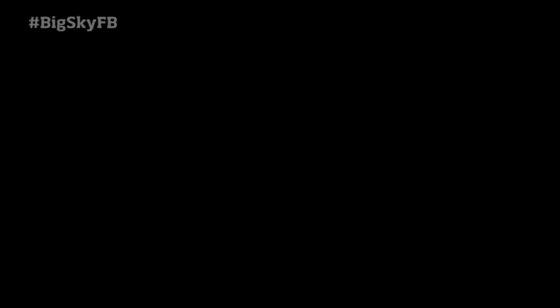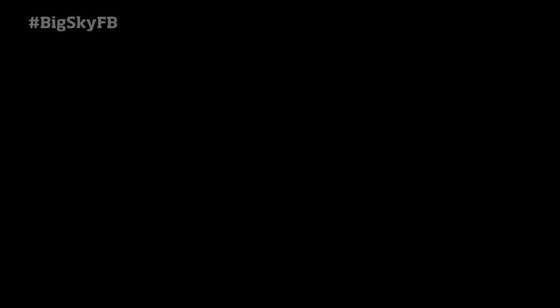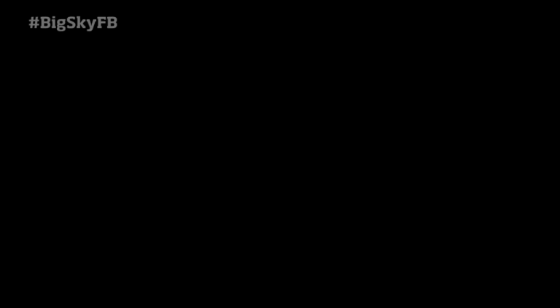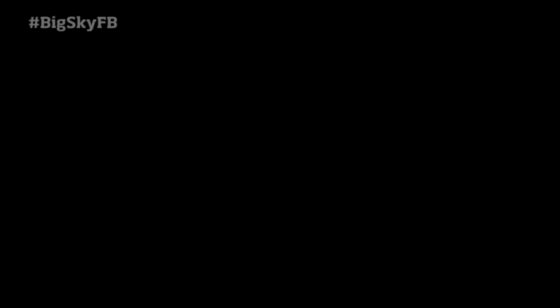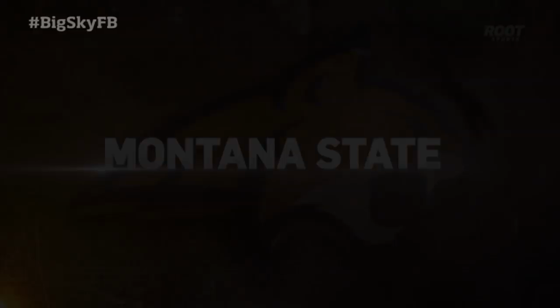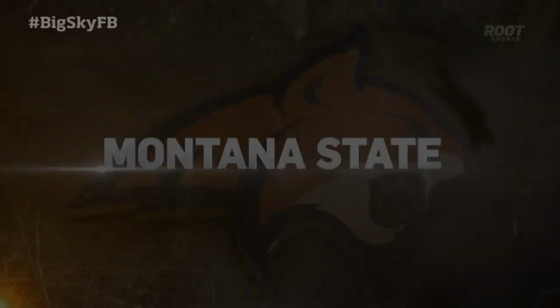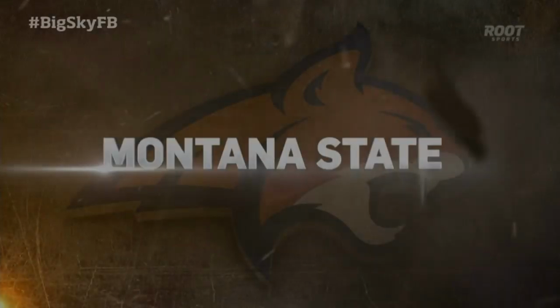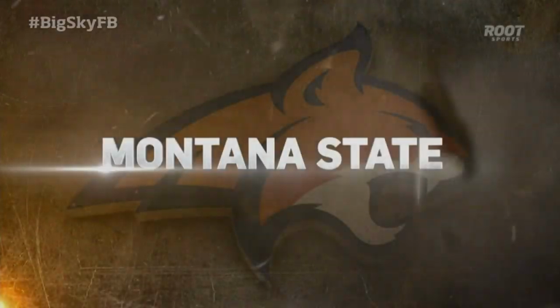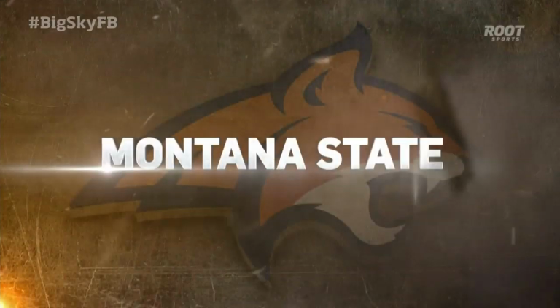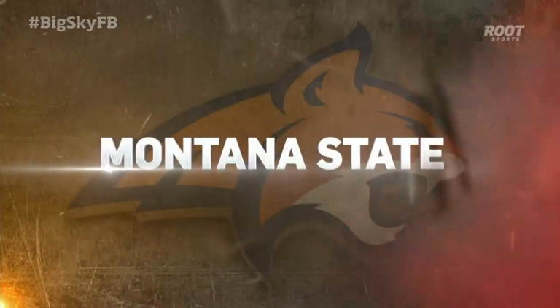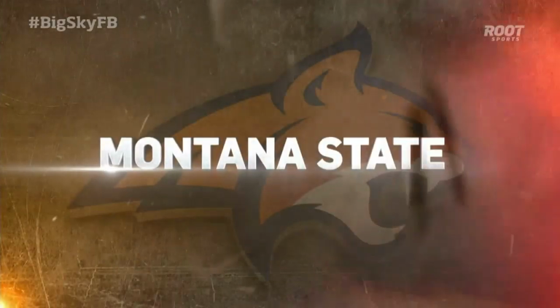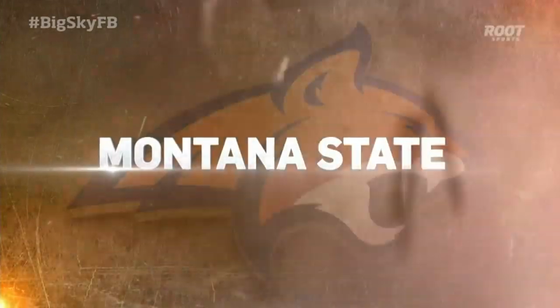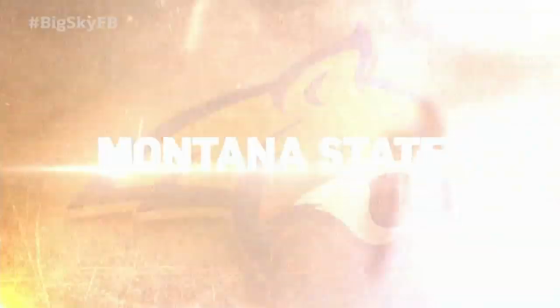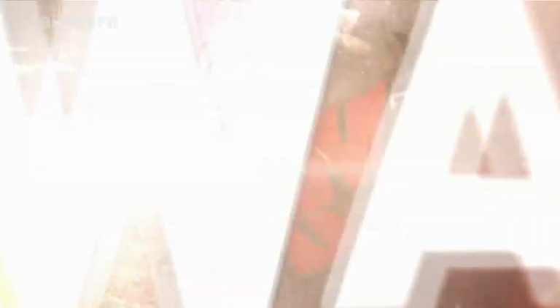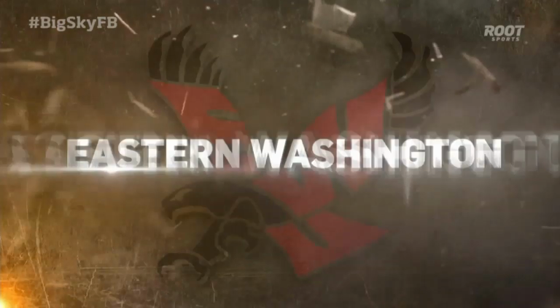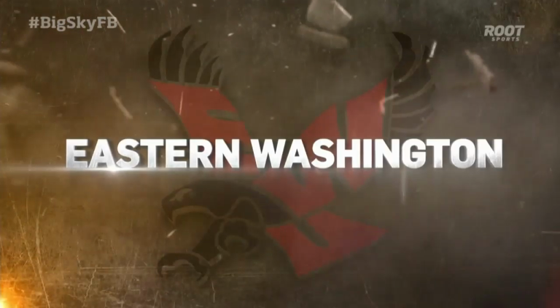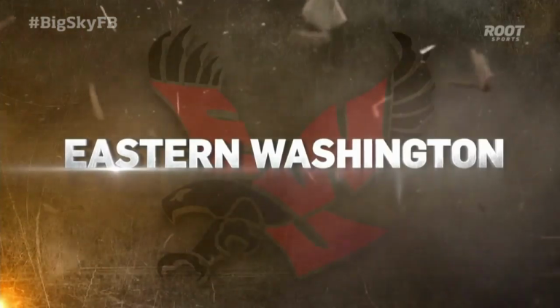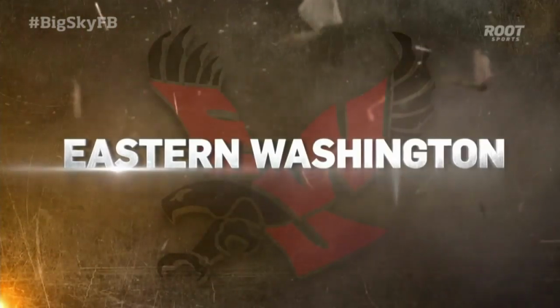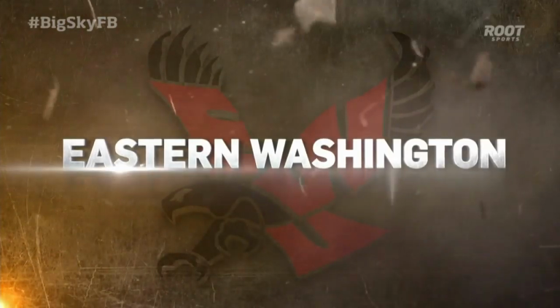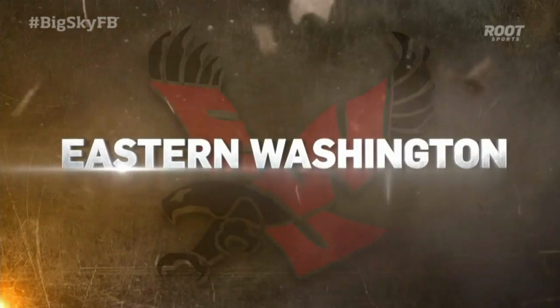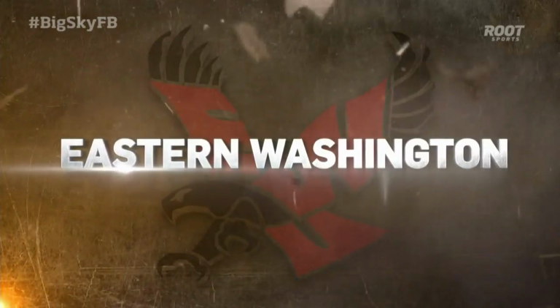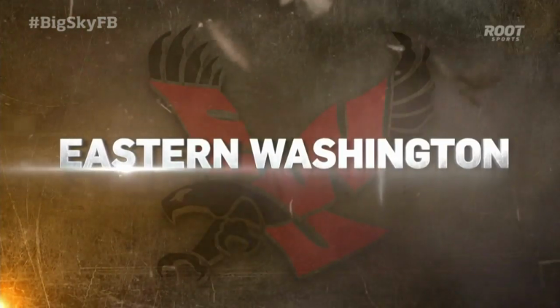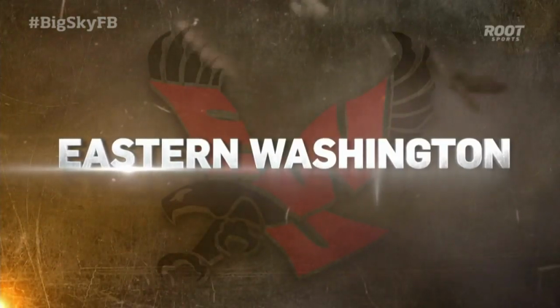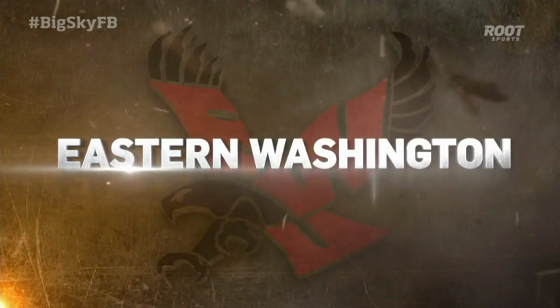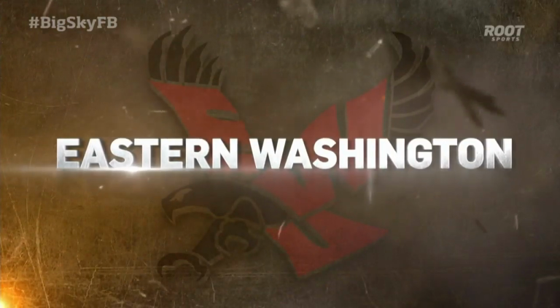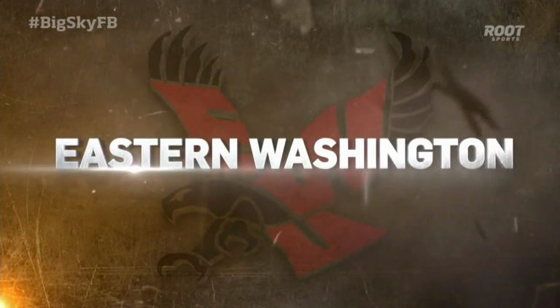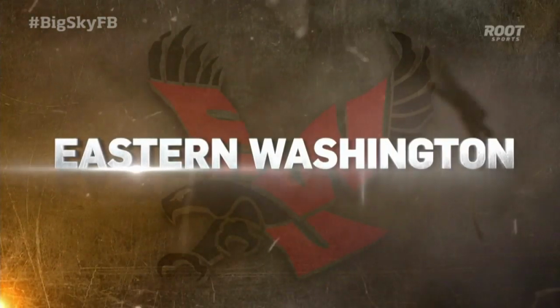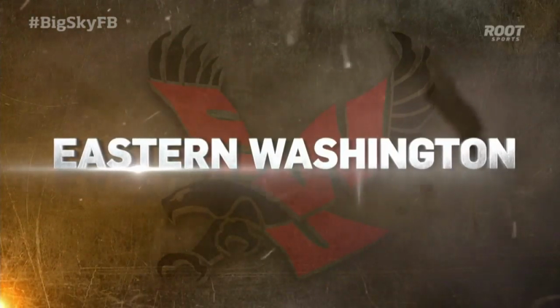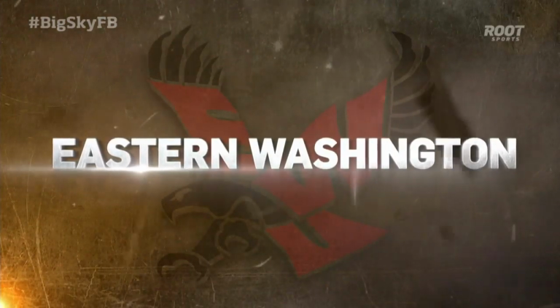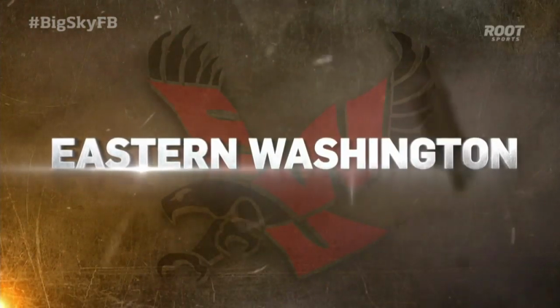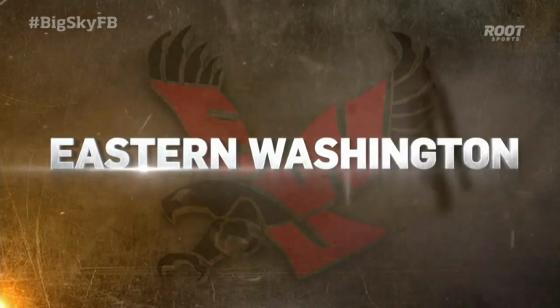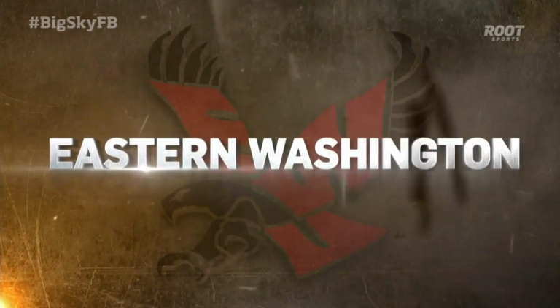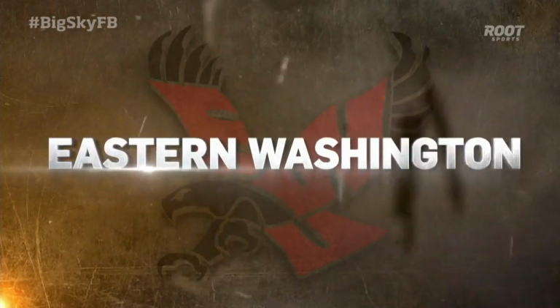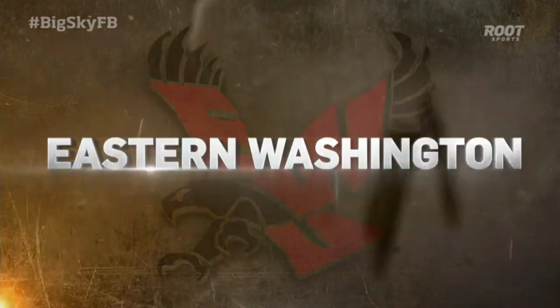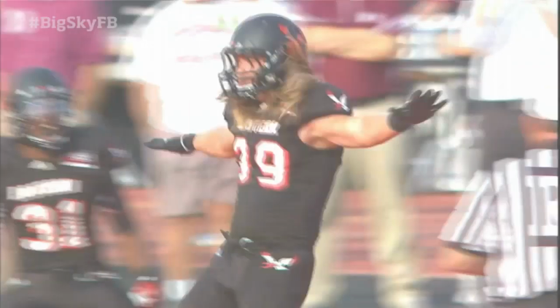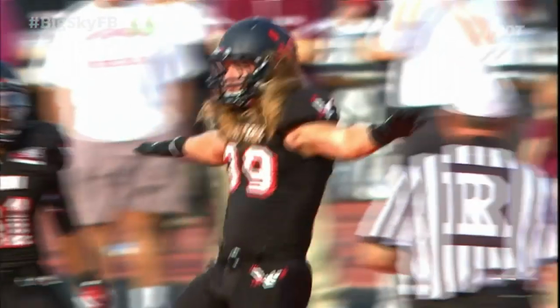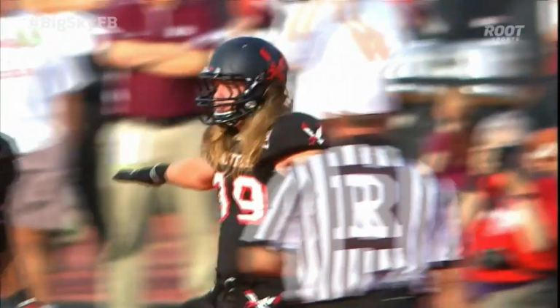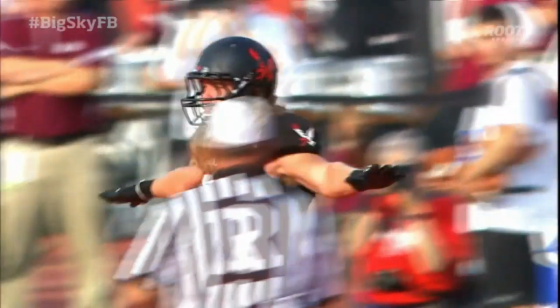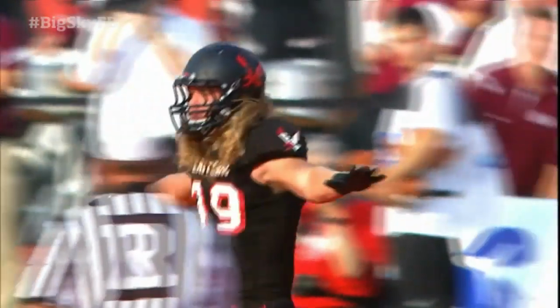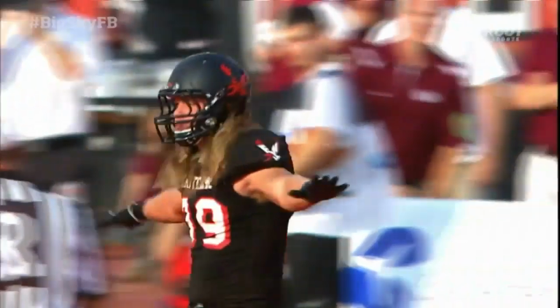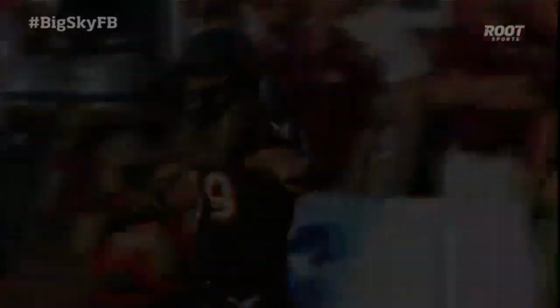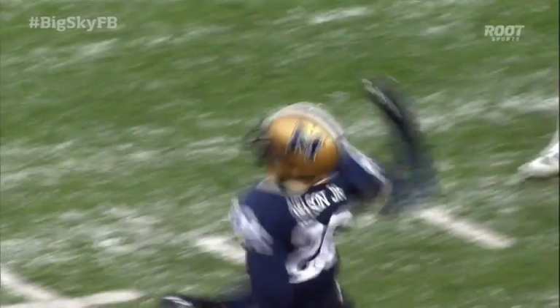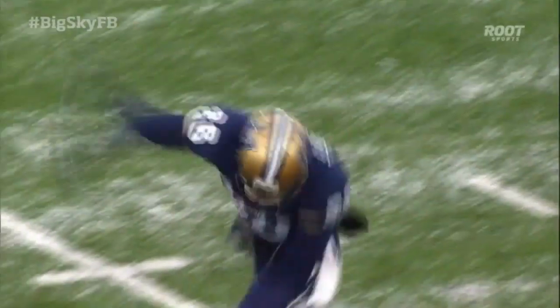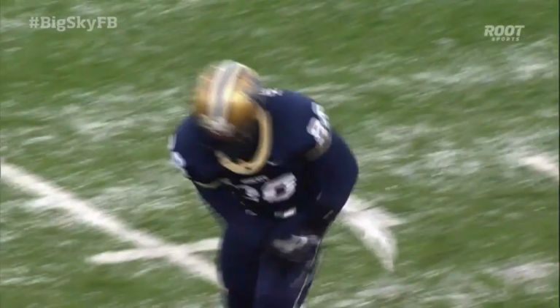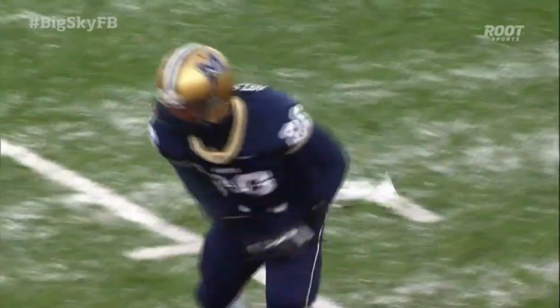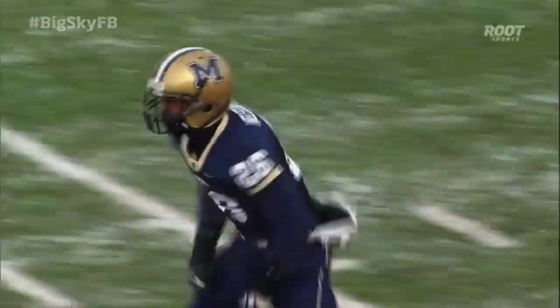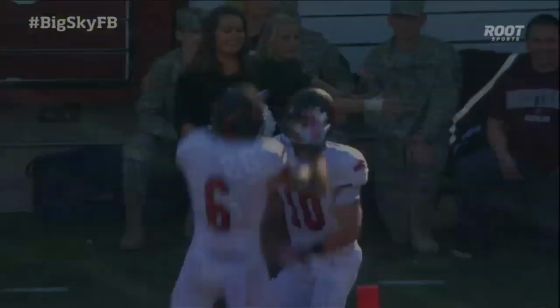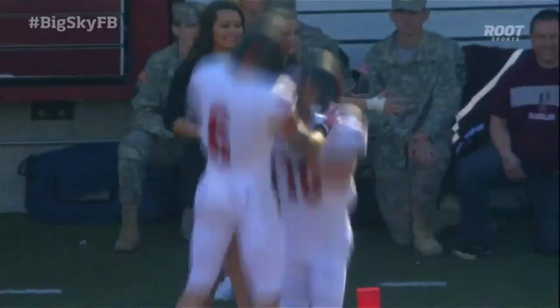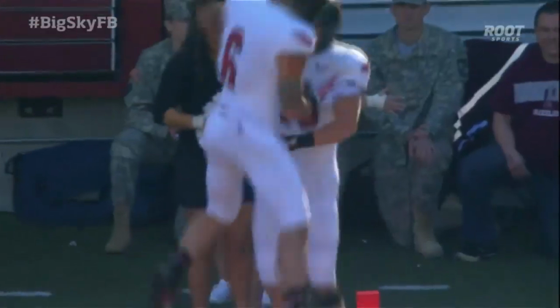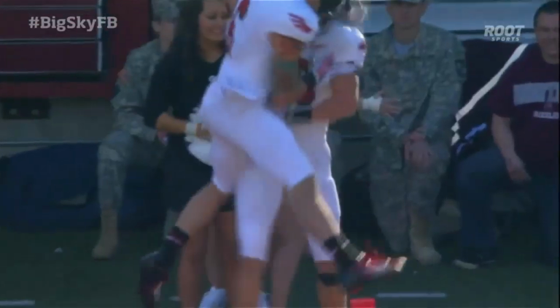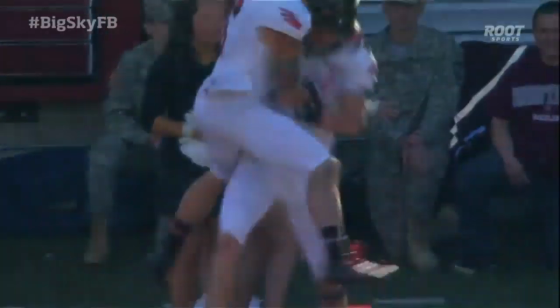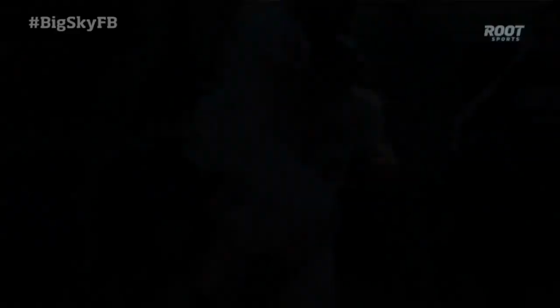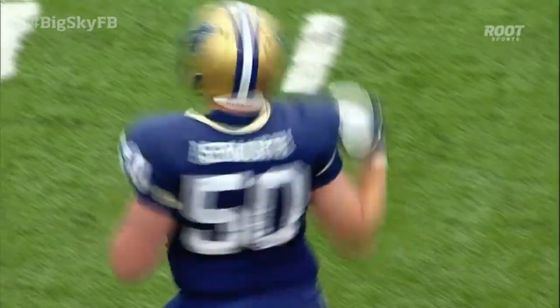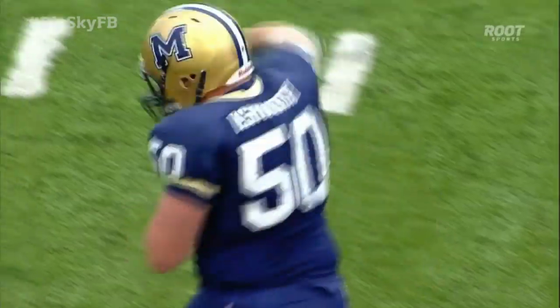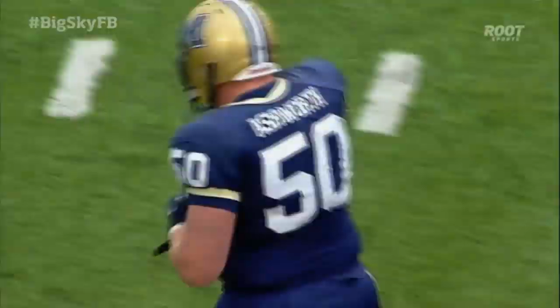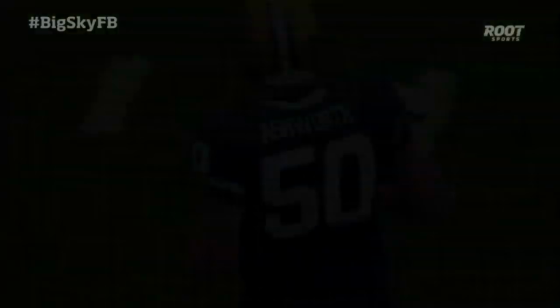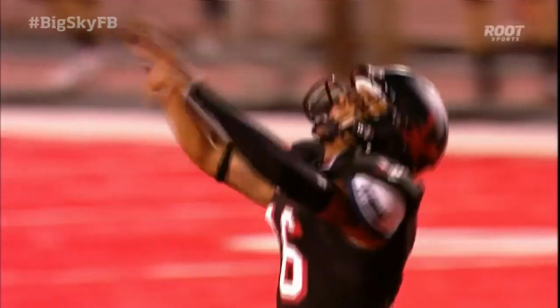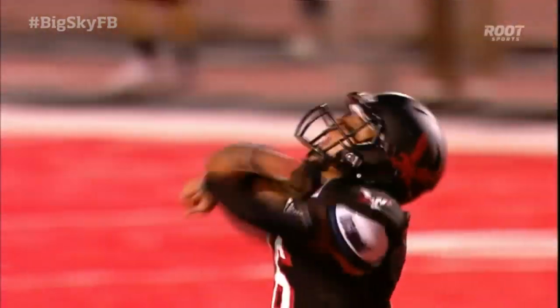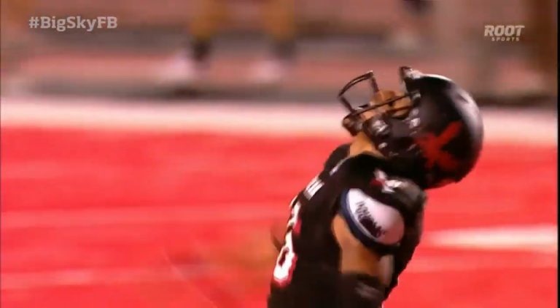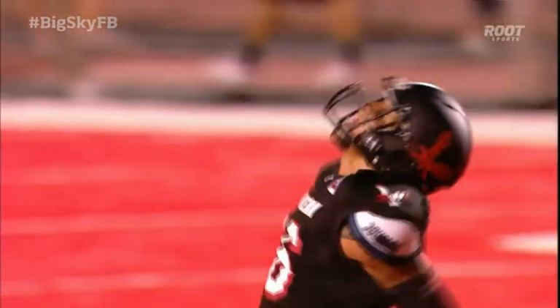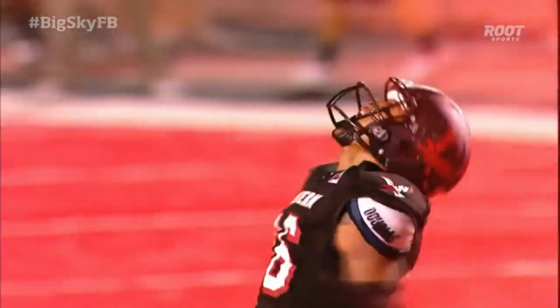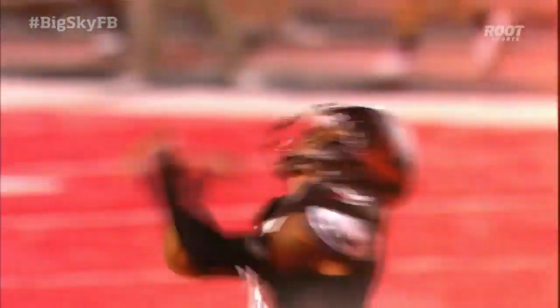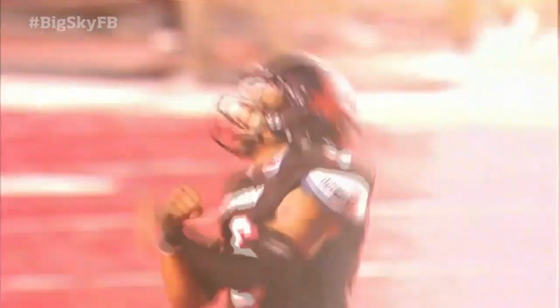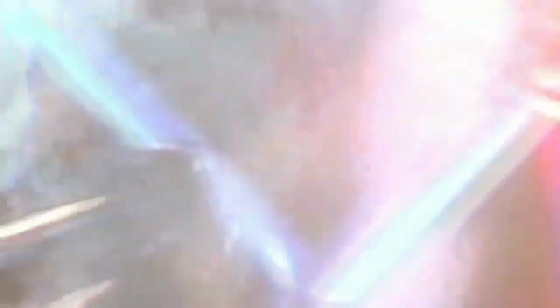As number four Montana State and number three Eastern Washington battle for the league's top spot, it's next on Root Sports.